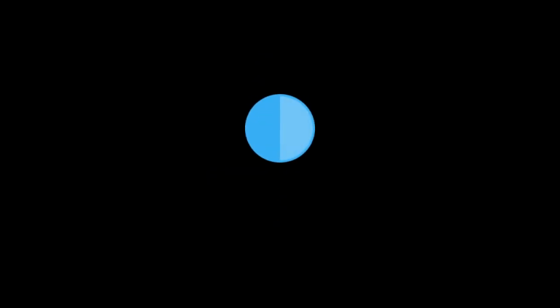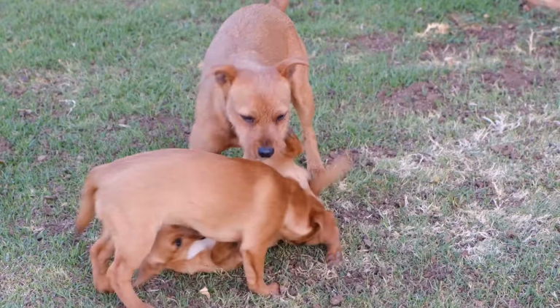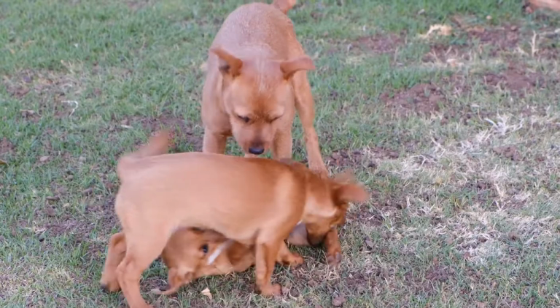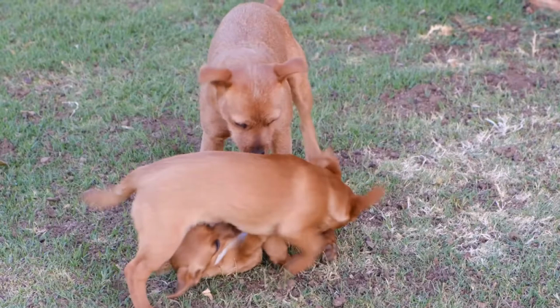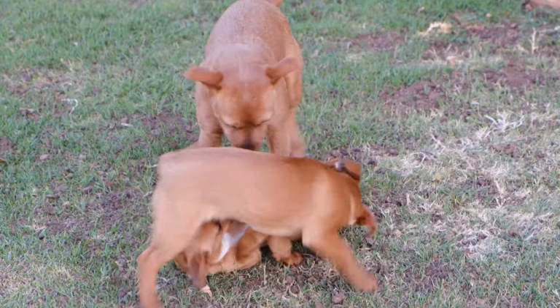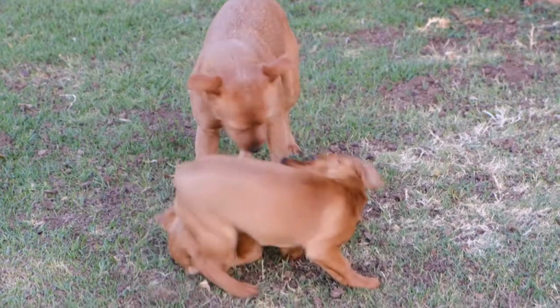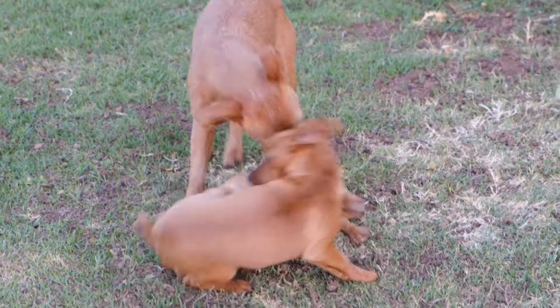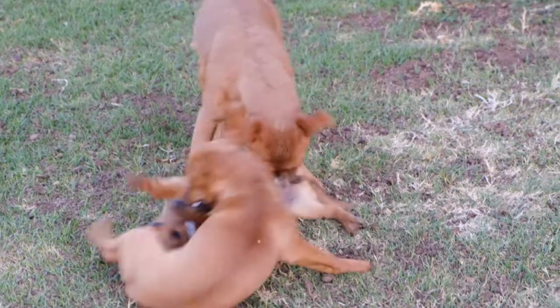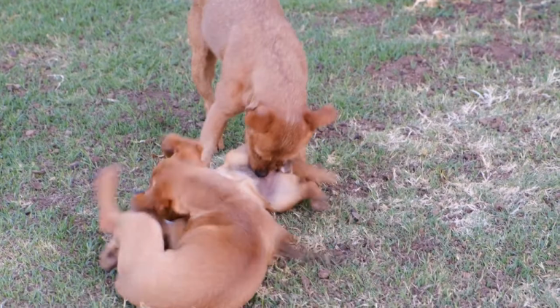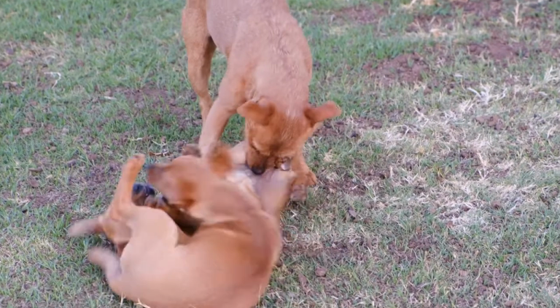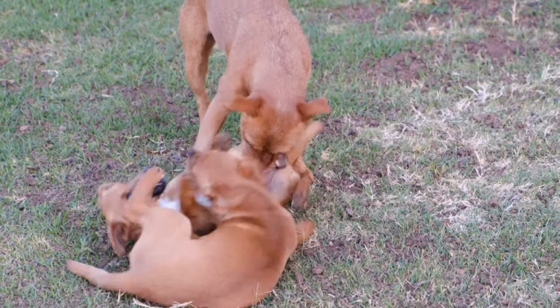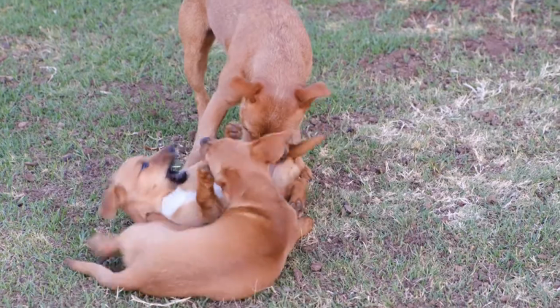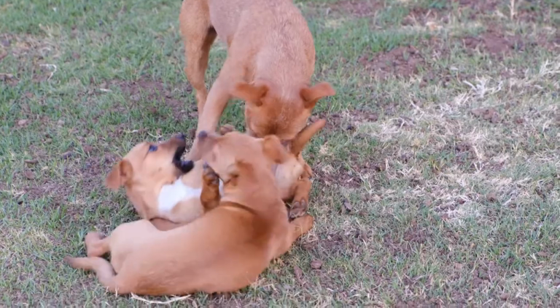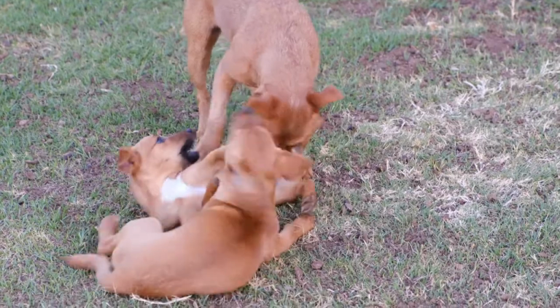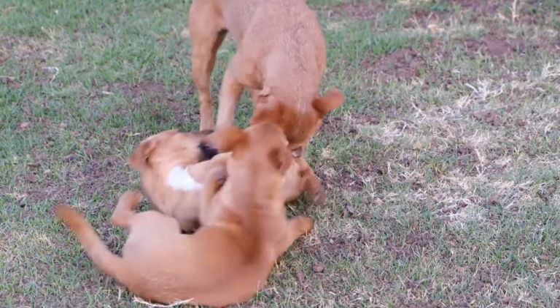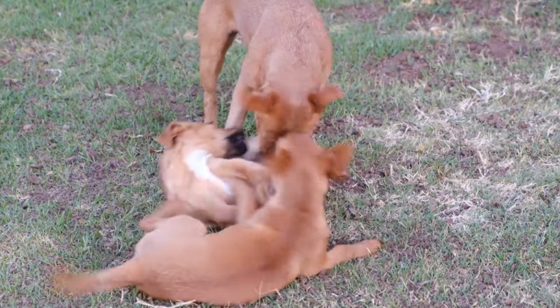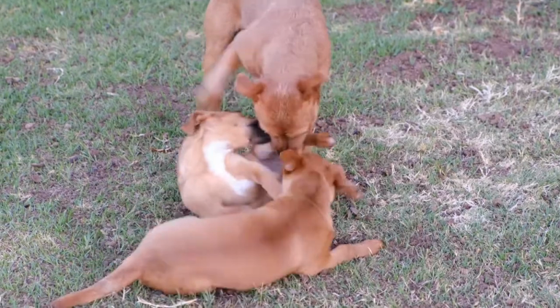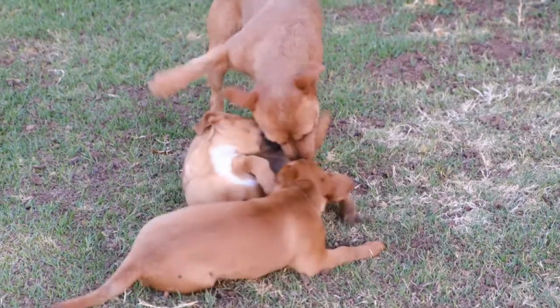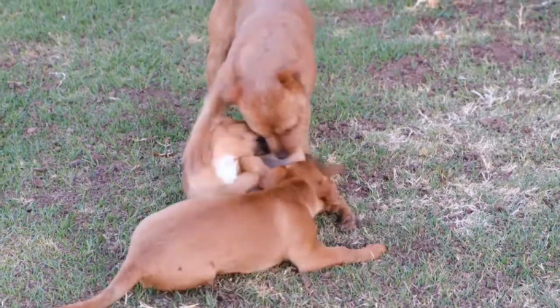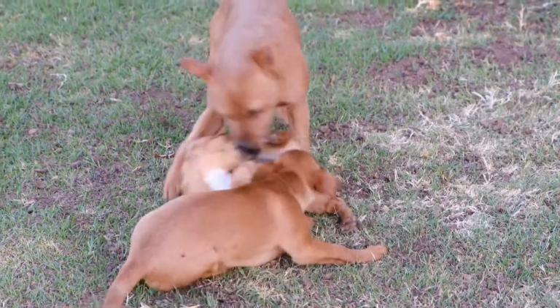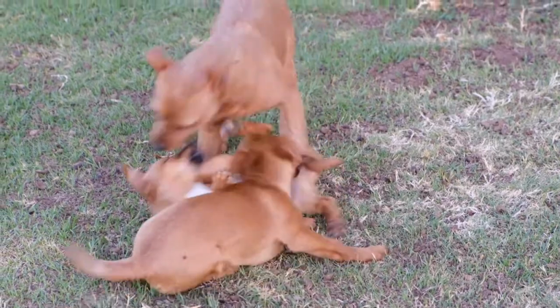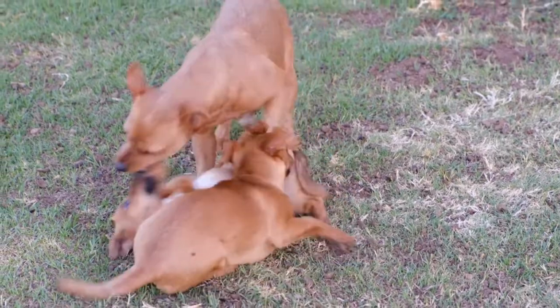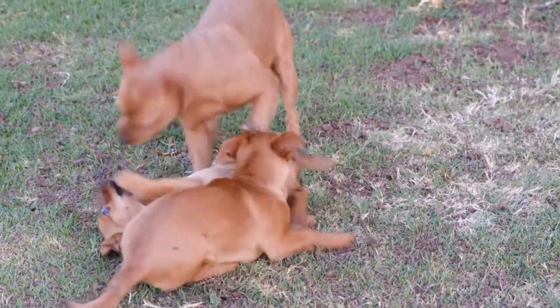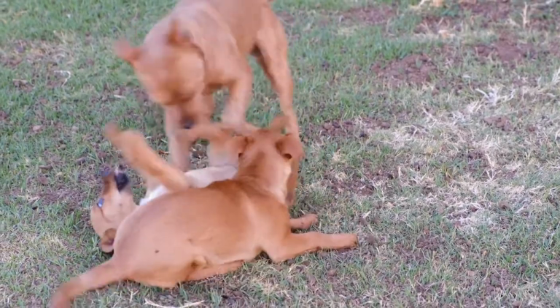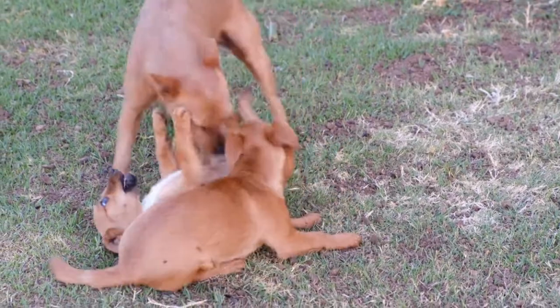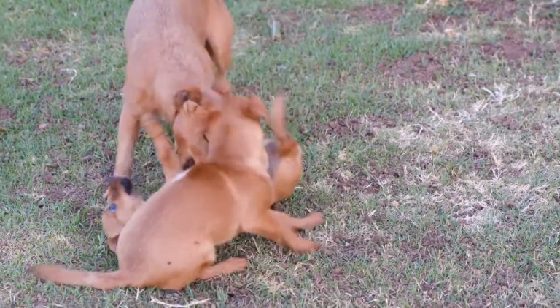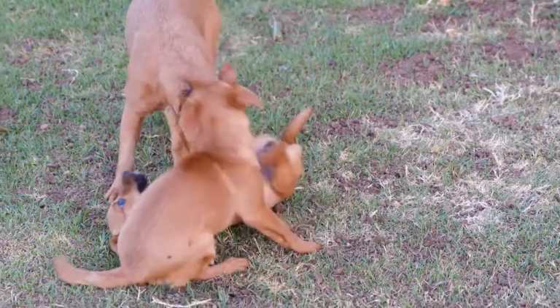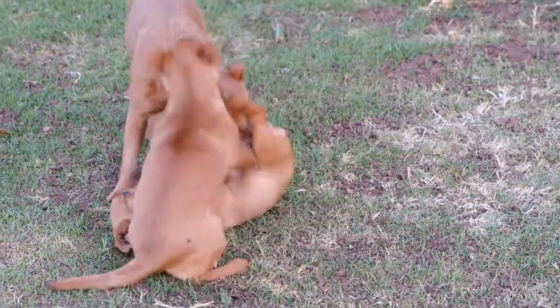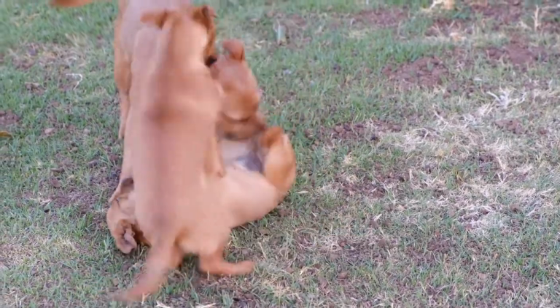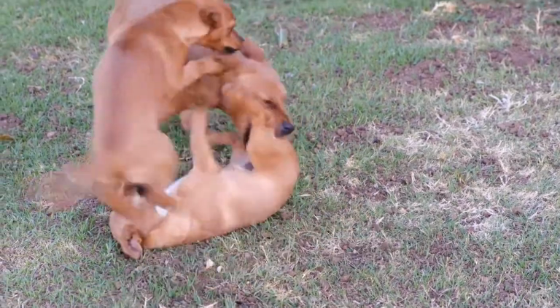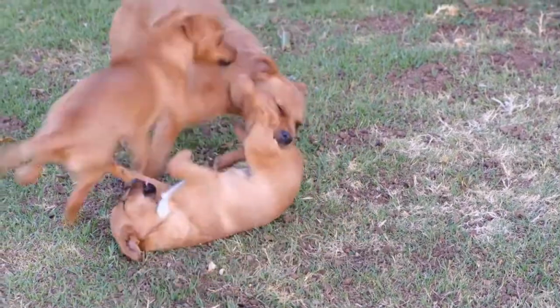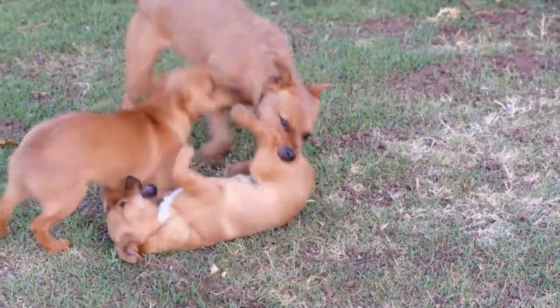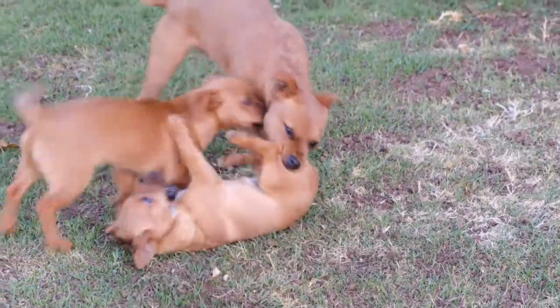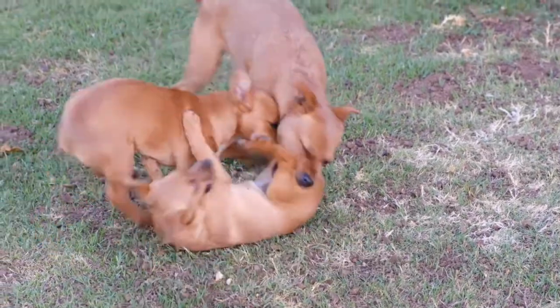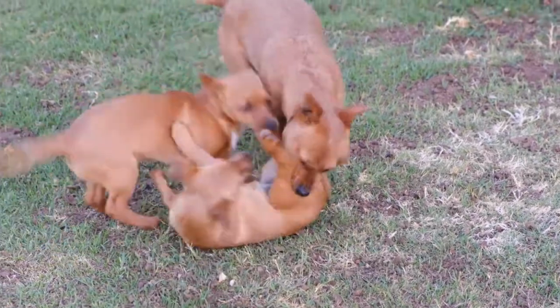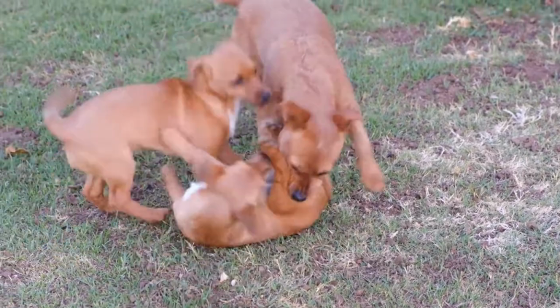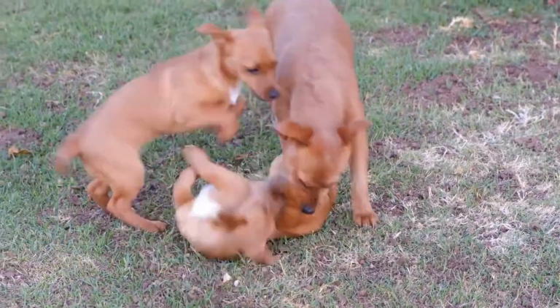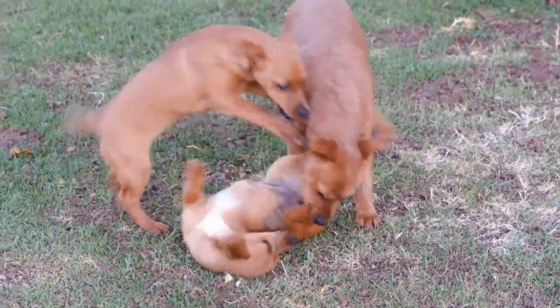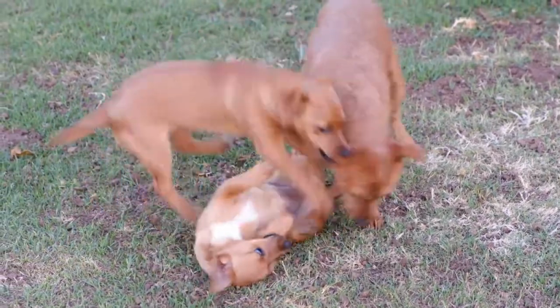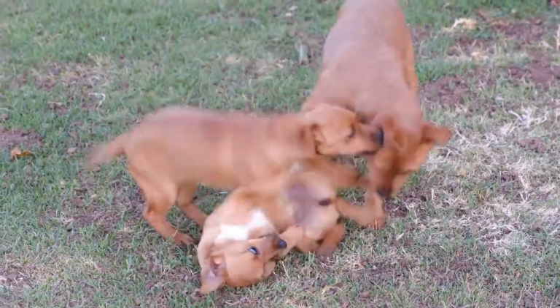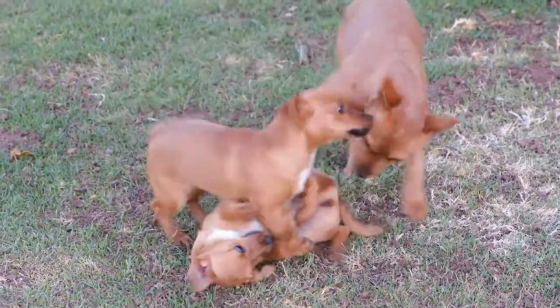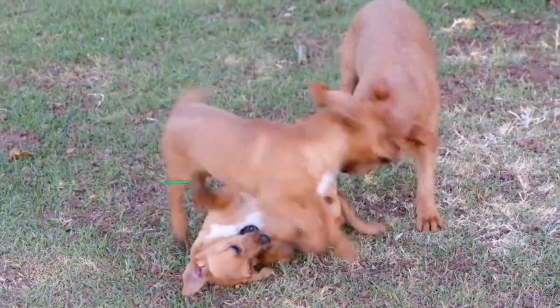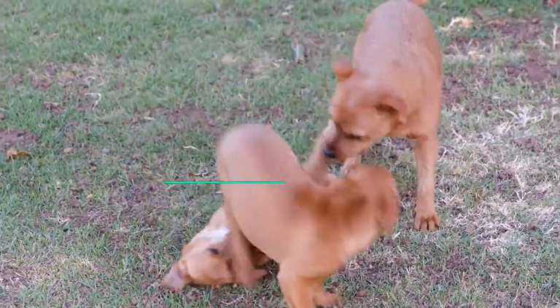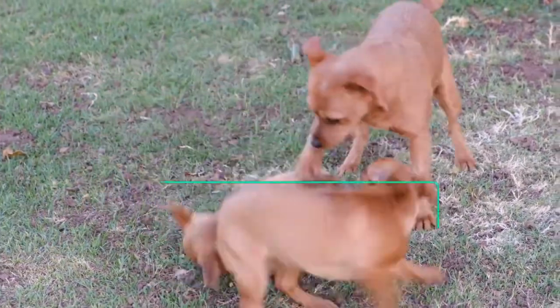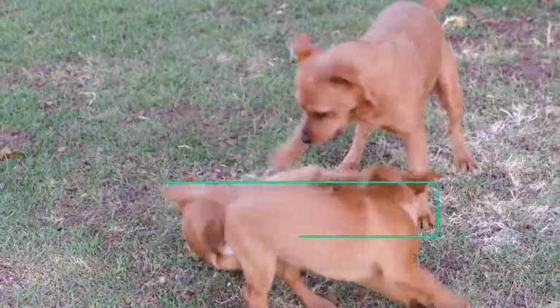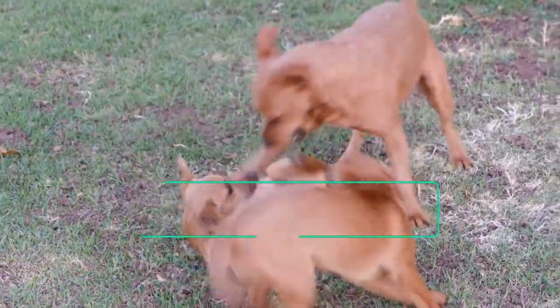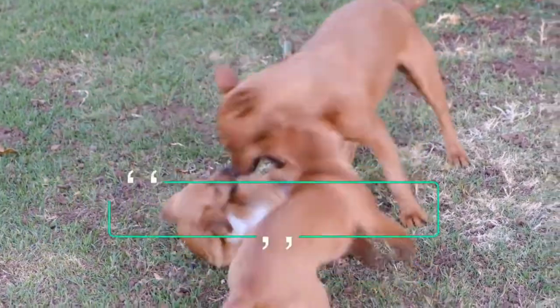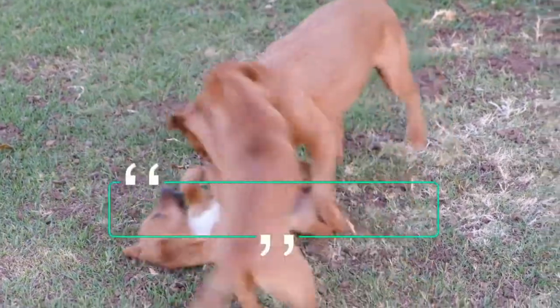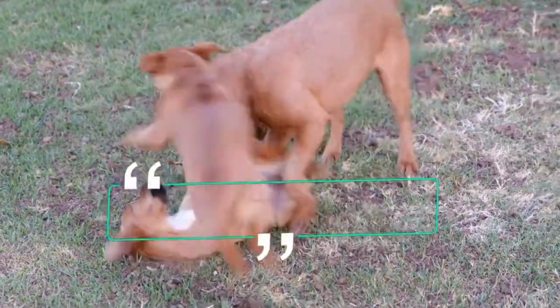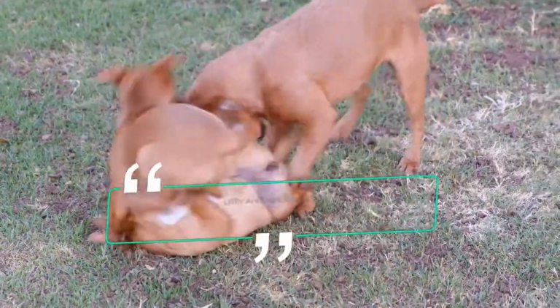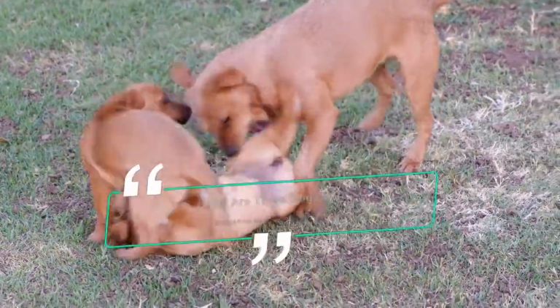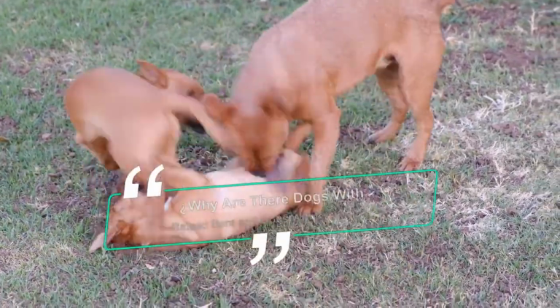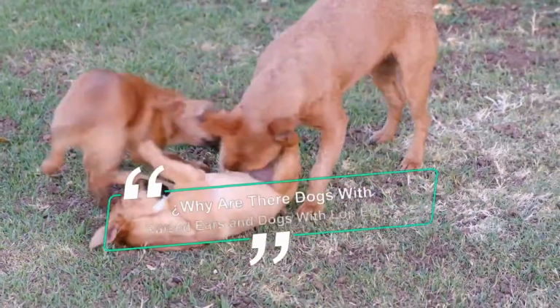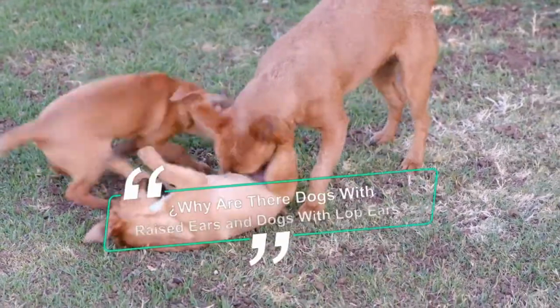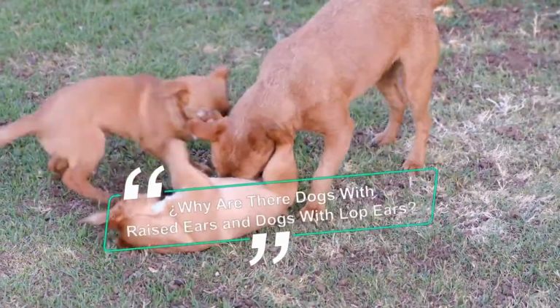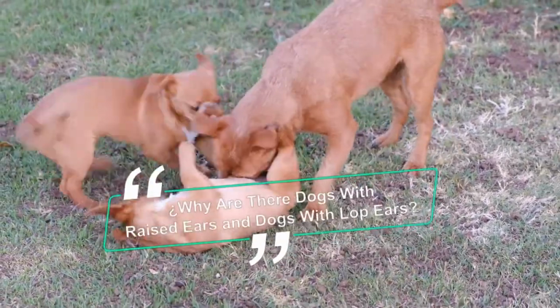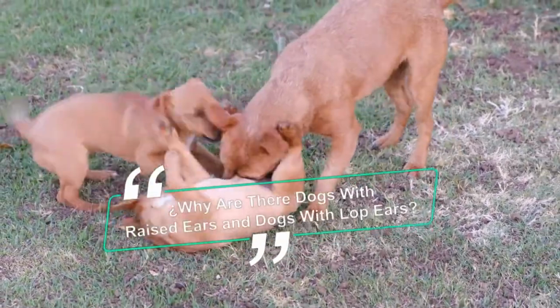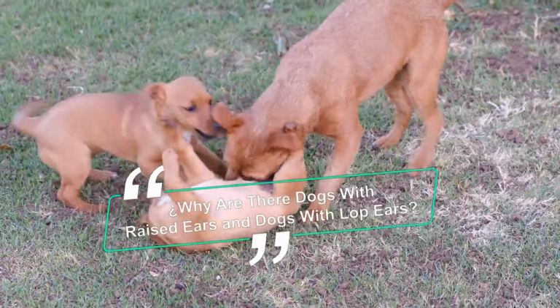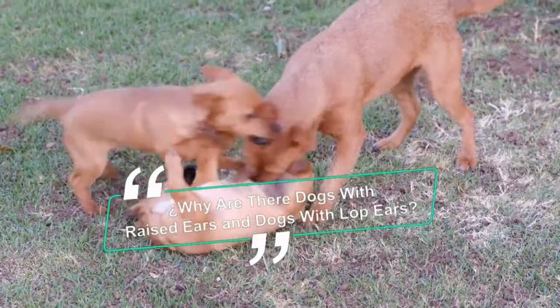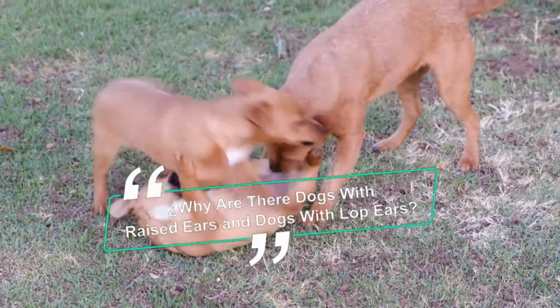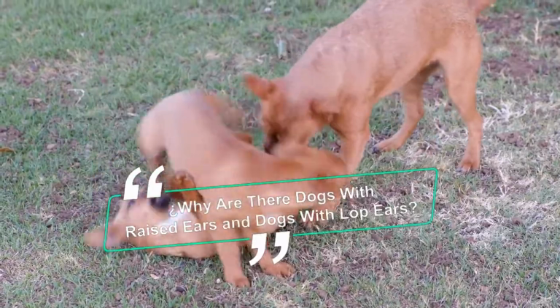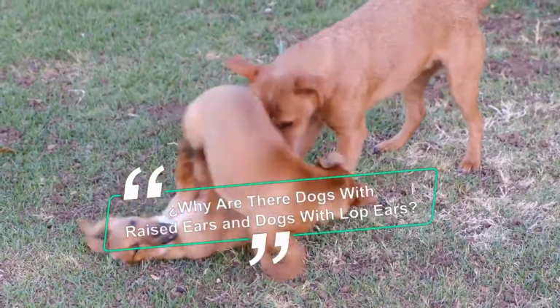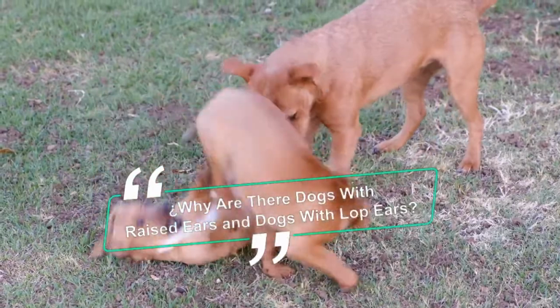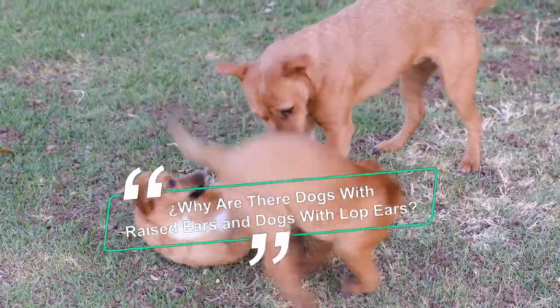Greetings to all of you, a big hug wherever you are. Today we will talk about why there are dogs with raised ears and dogs with lop ears.